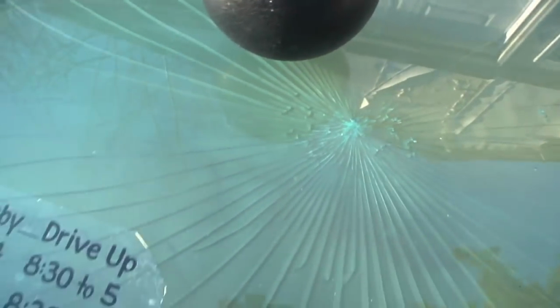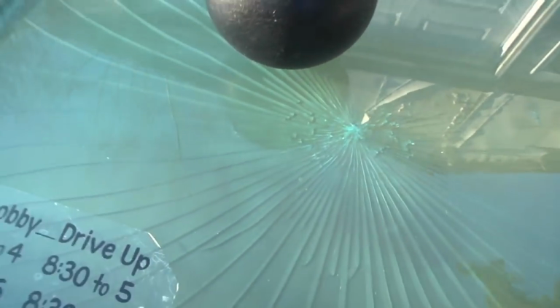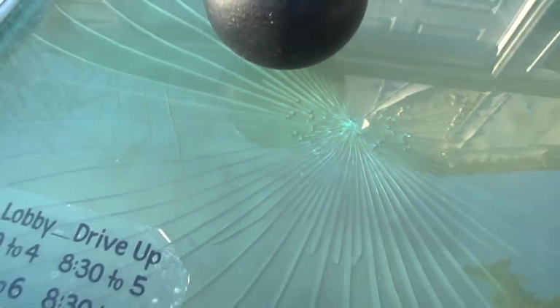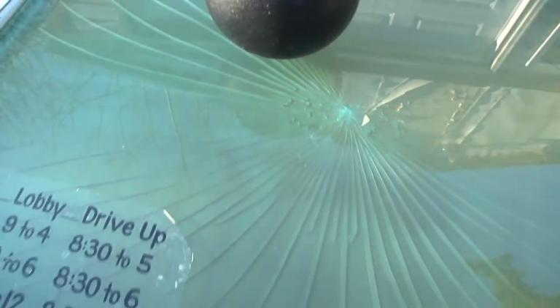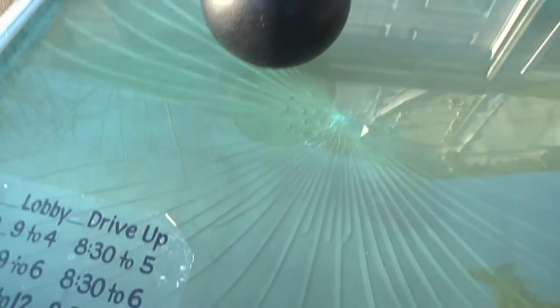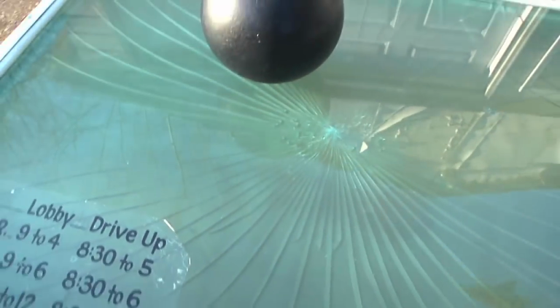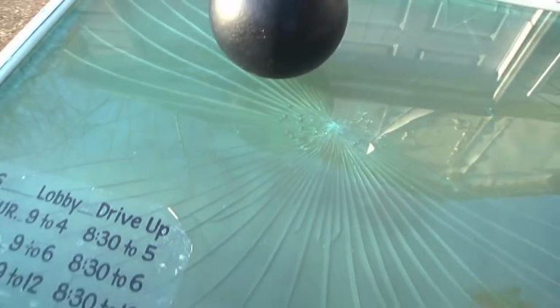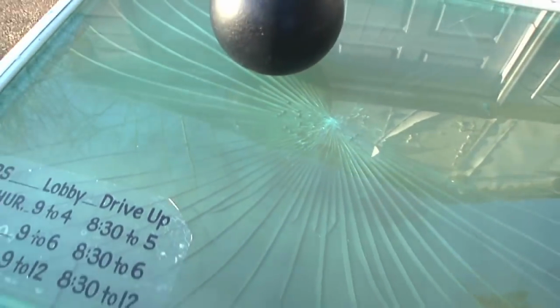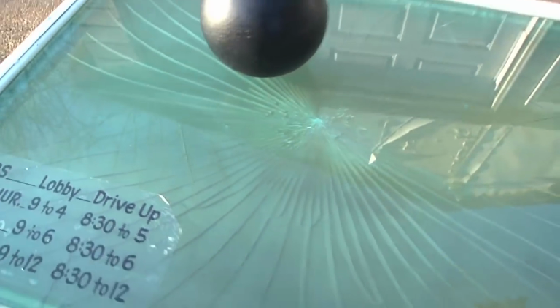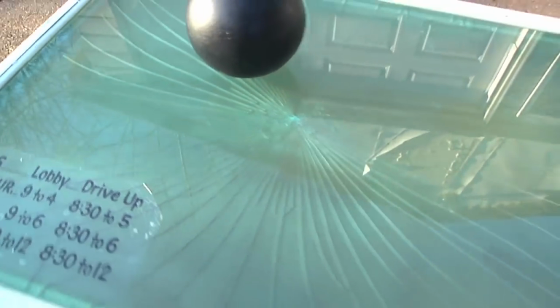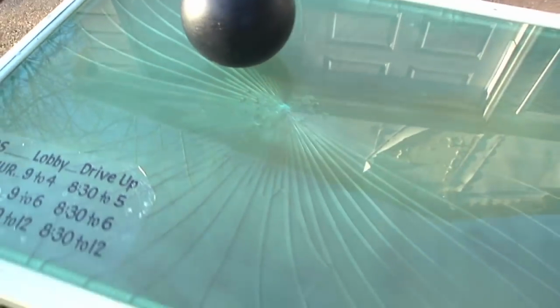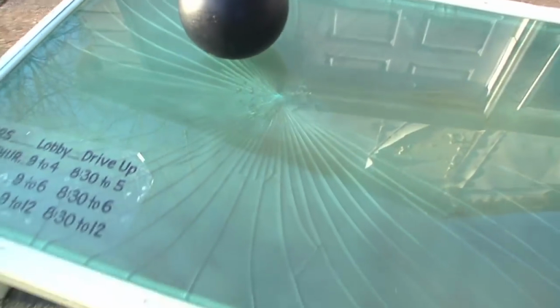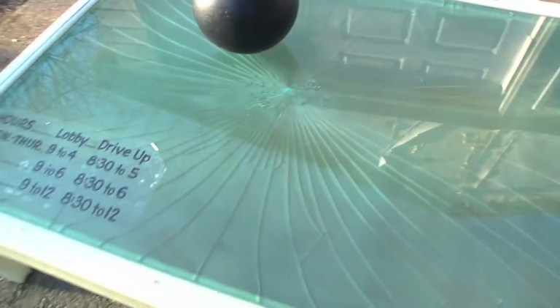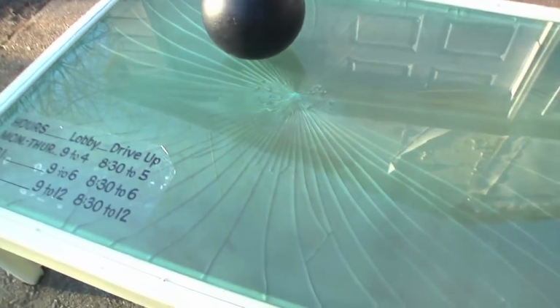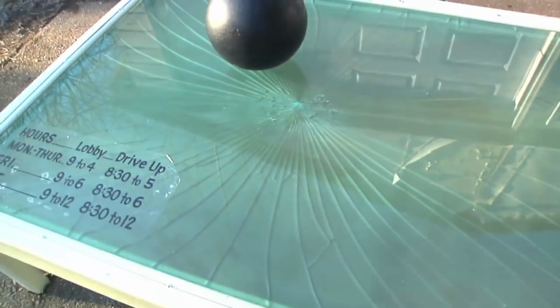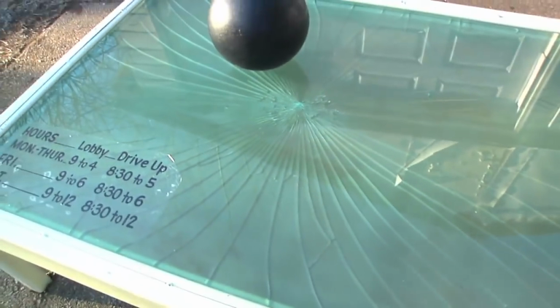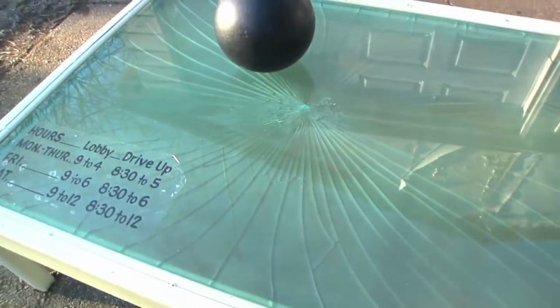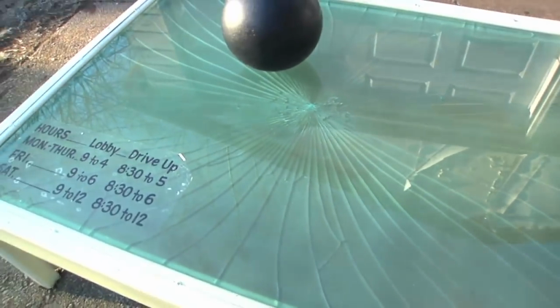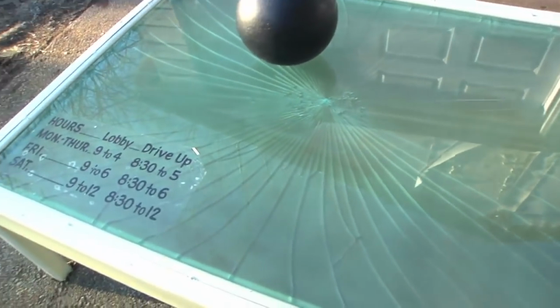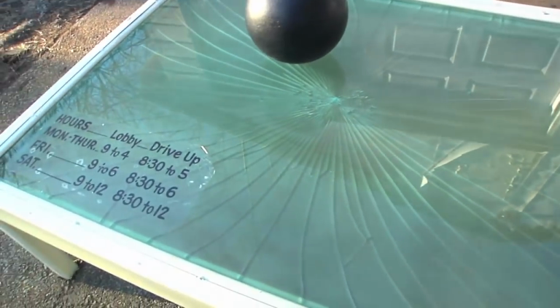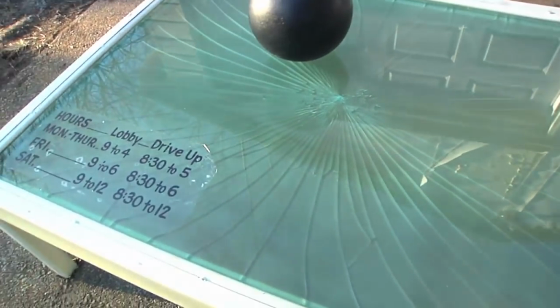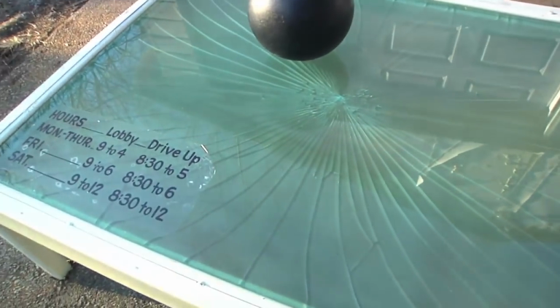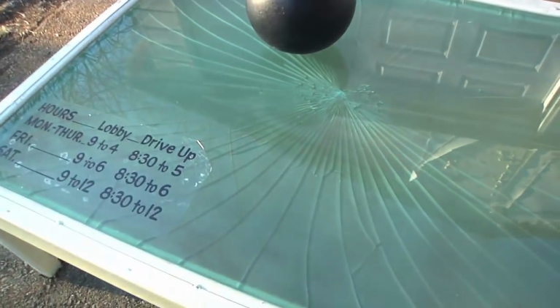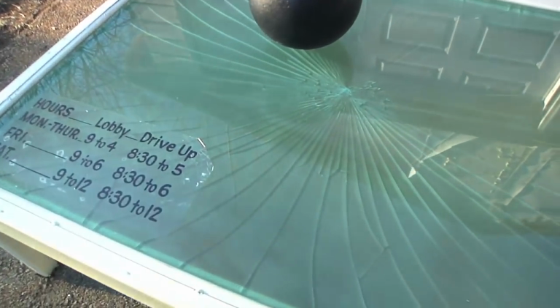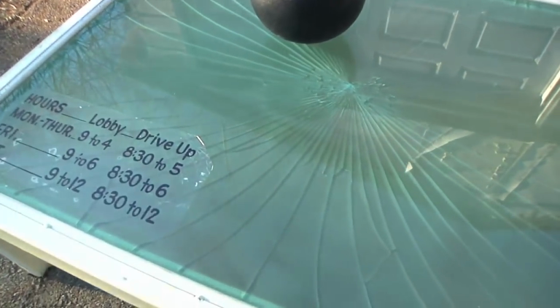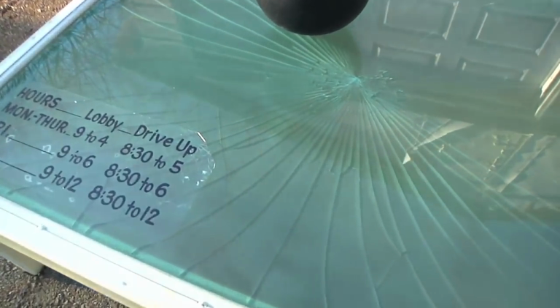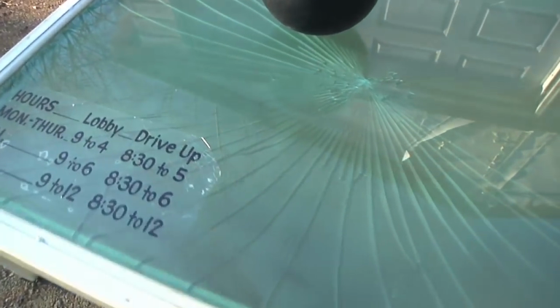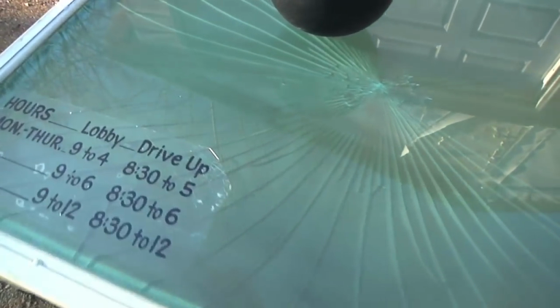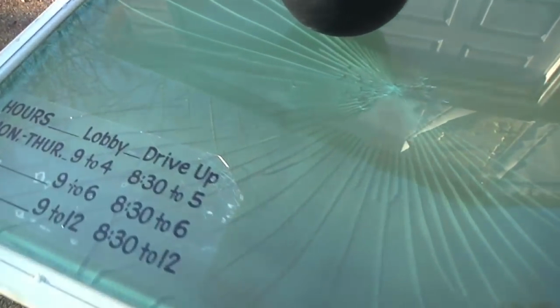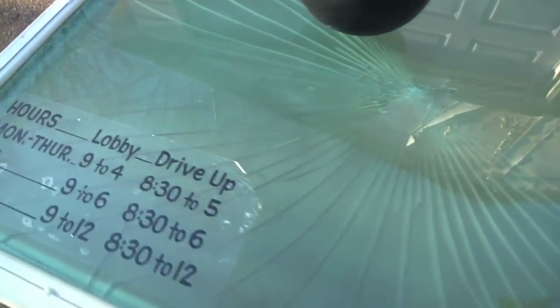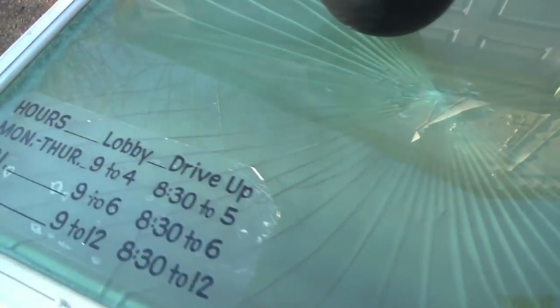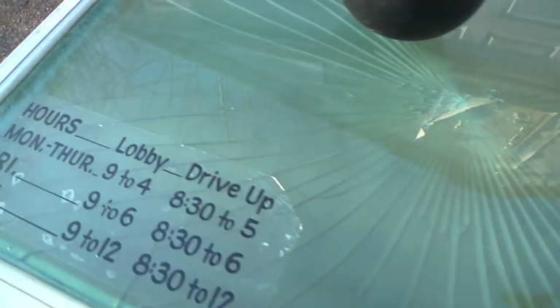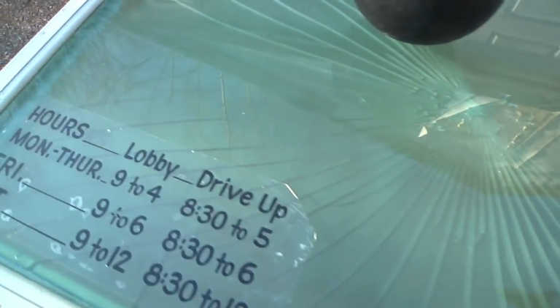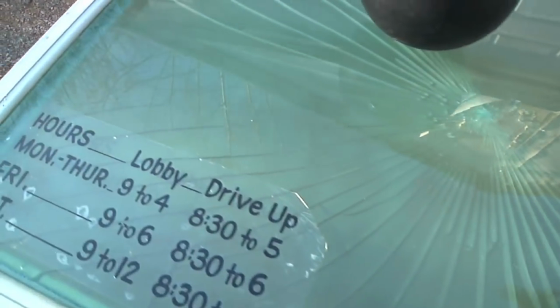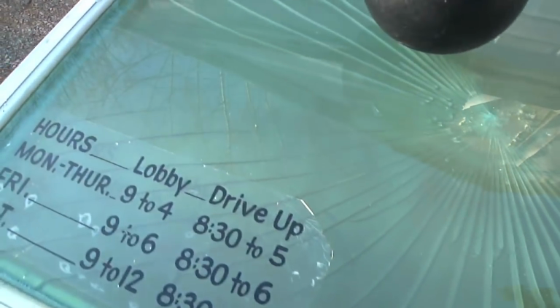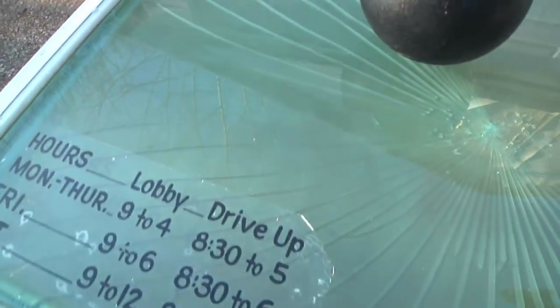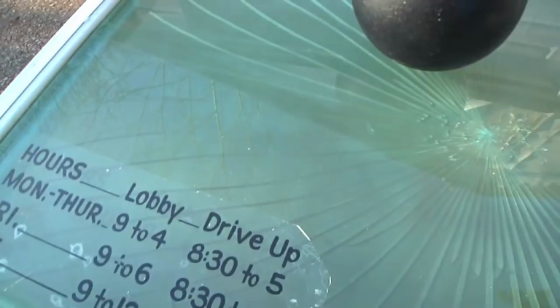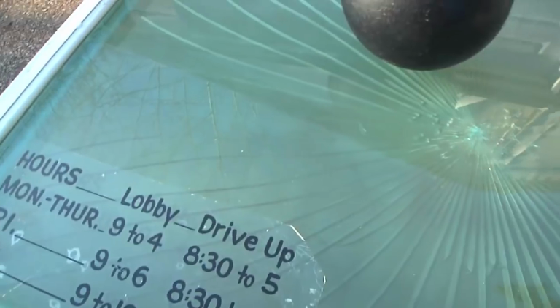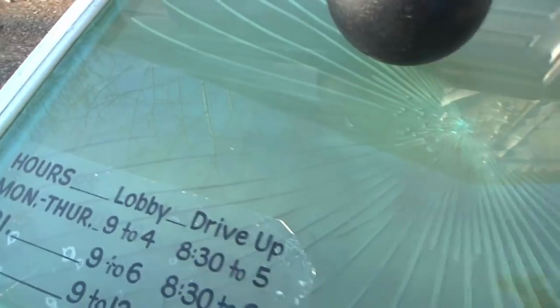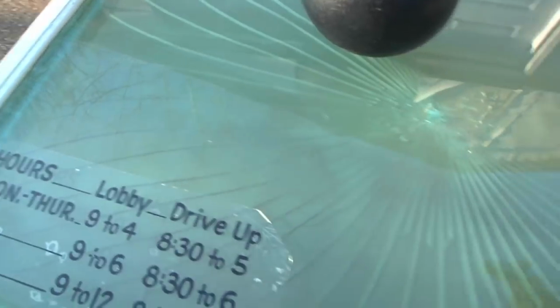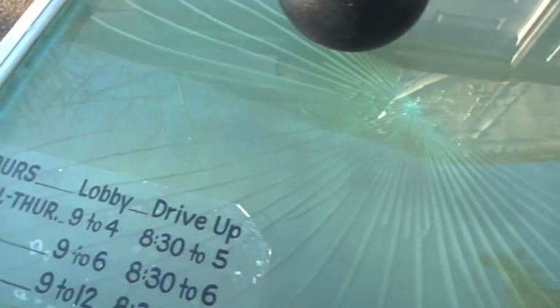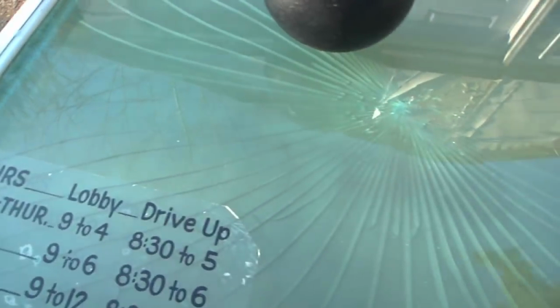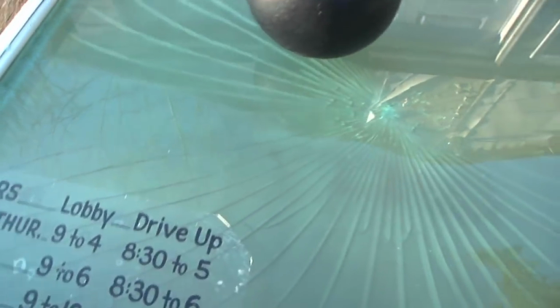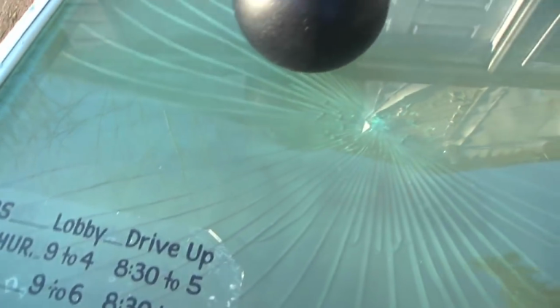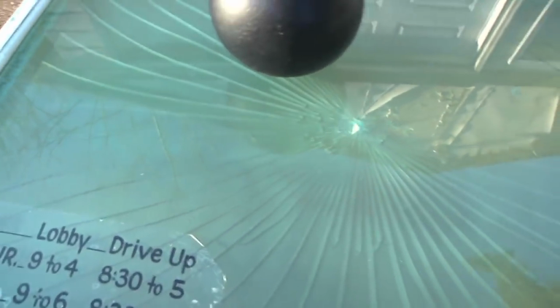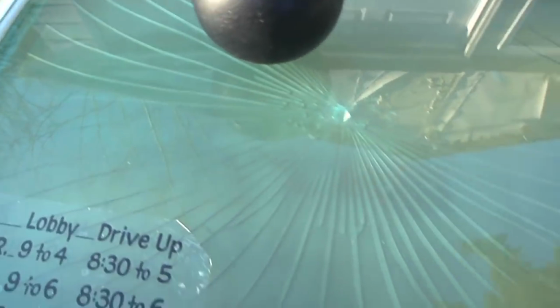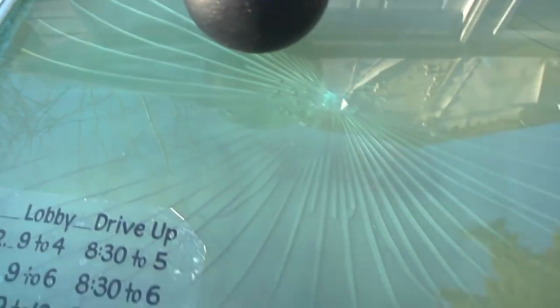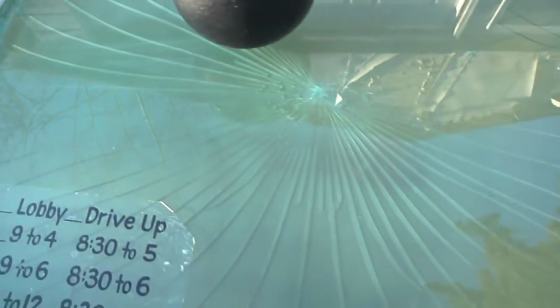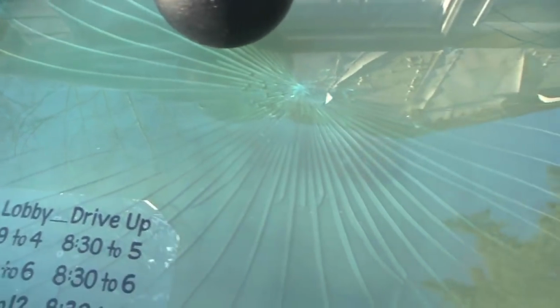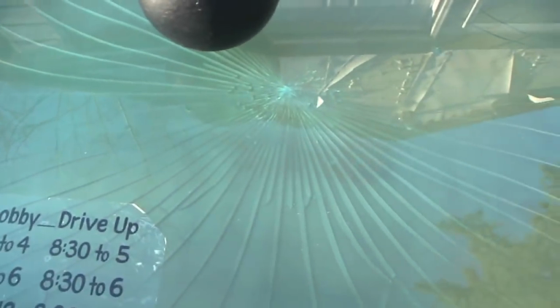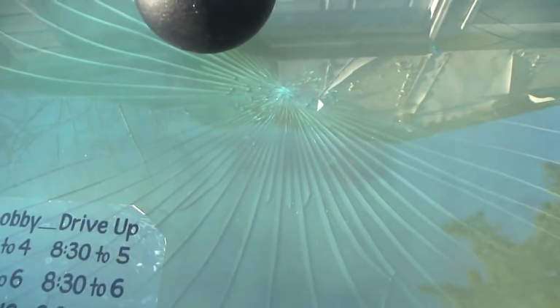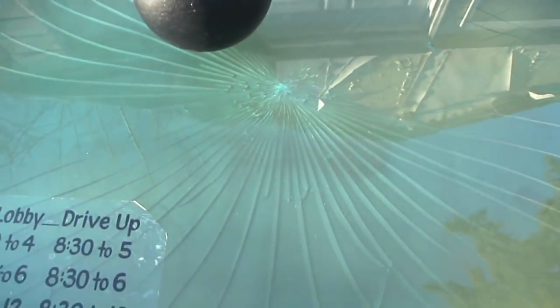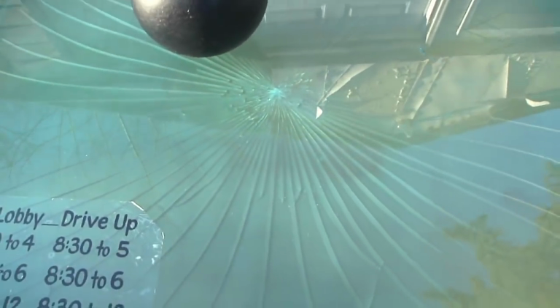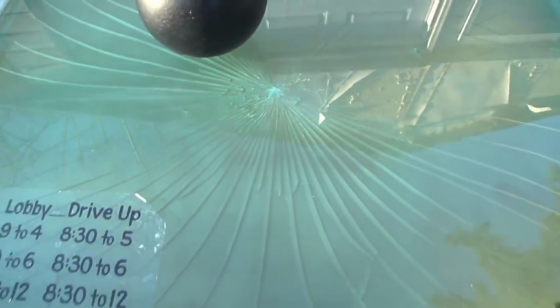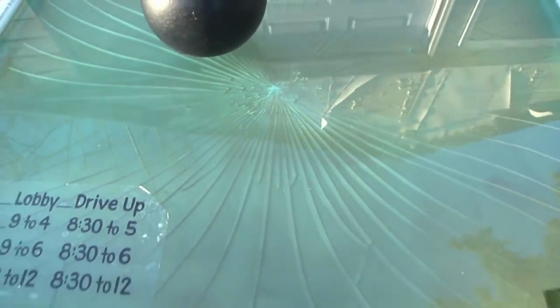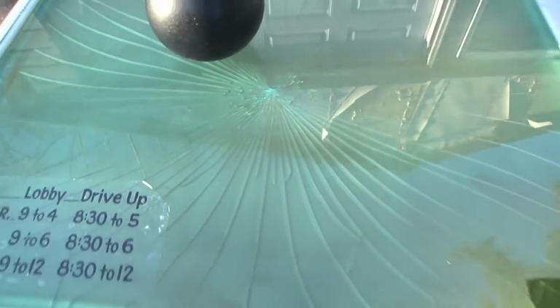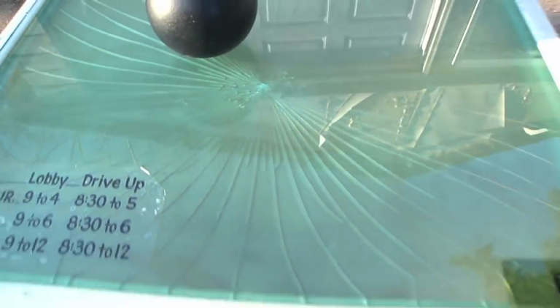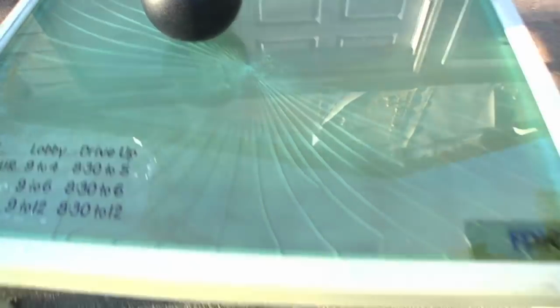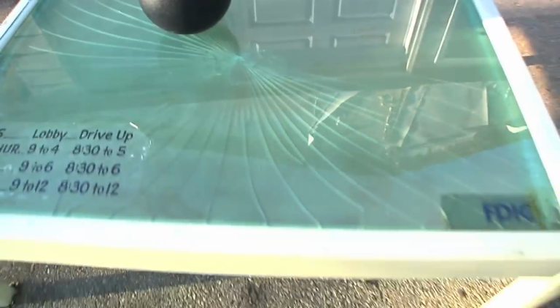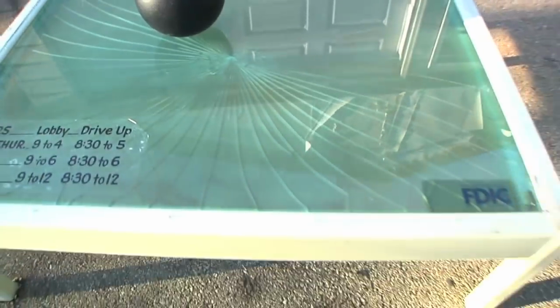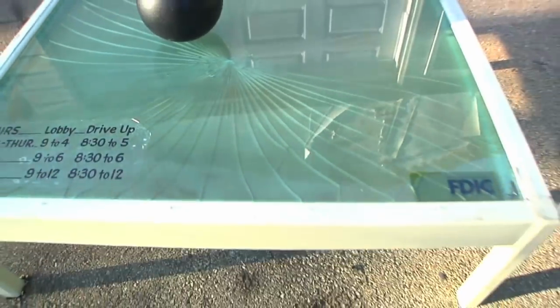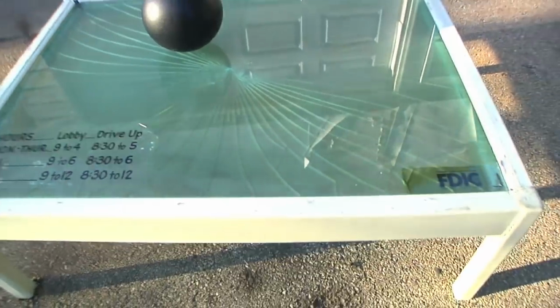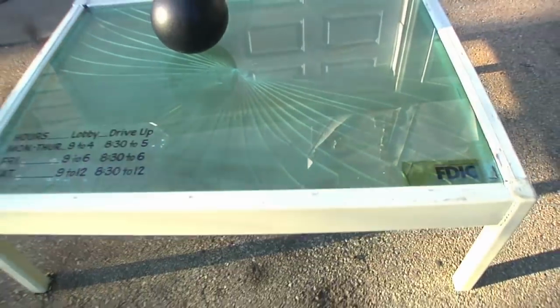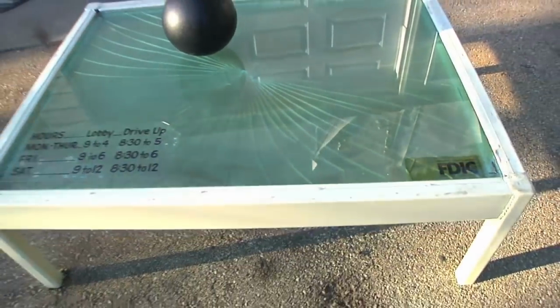But, boy, are those cracks going to look cool once I backlight them. So this is going to be a pretty neat-looking table.